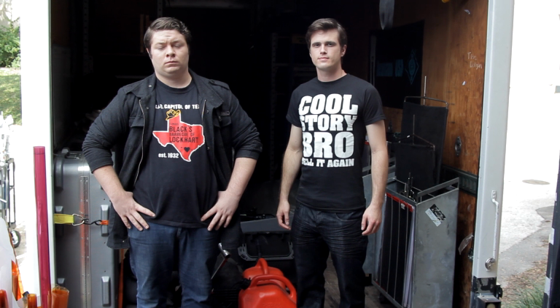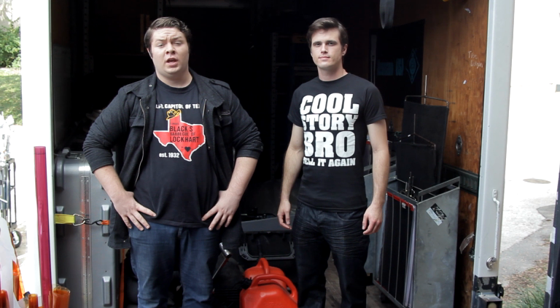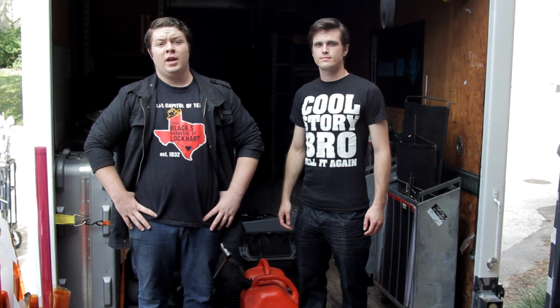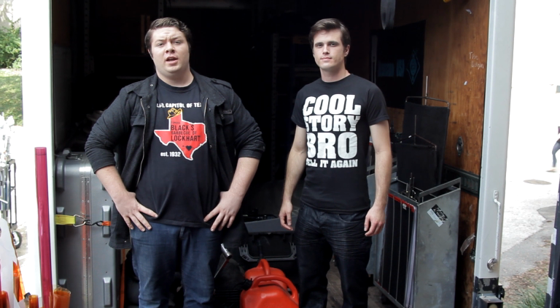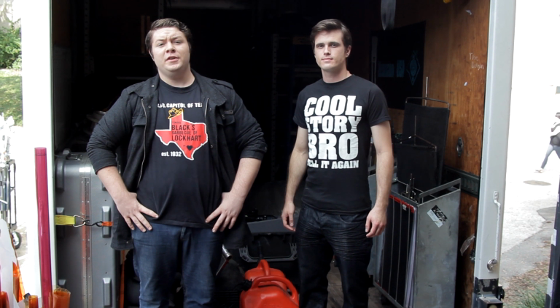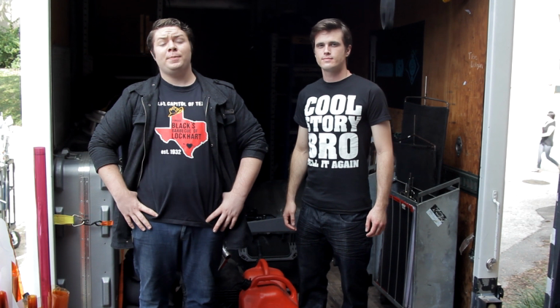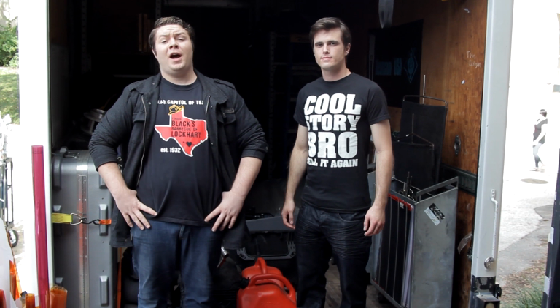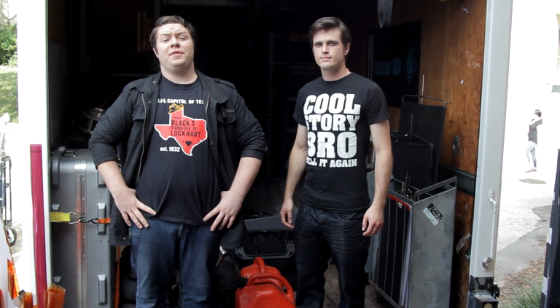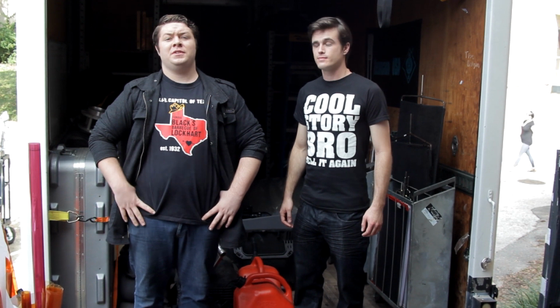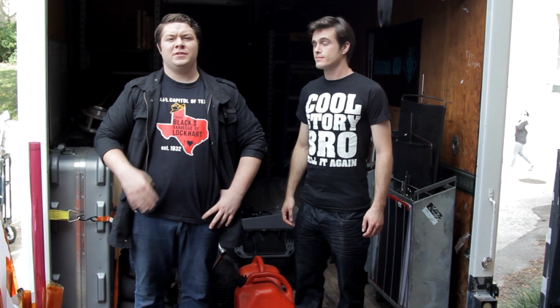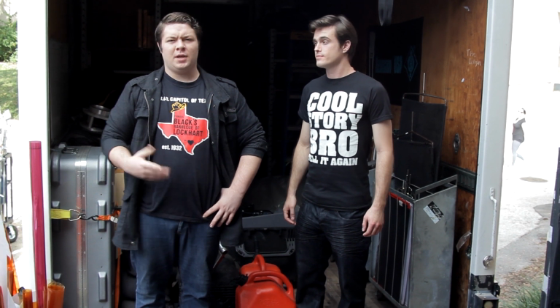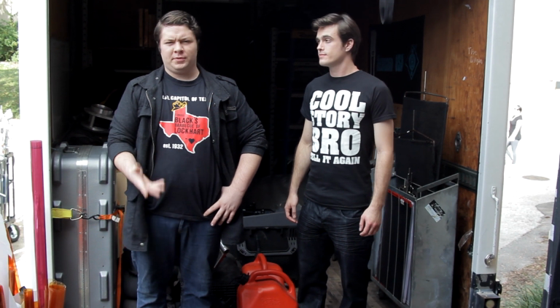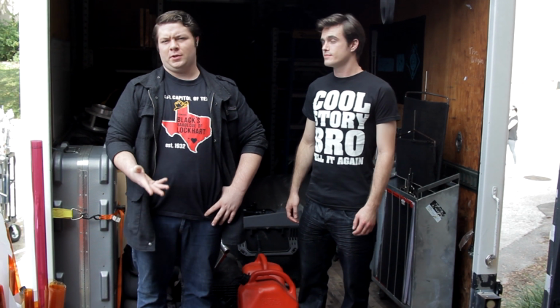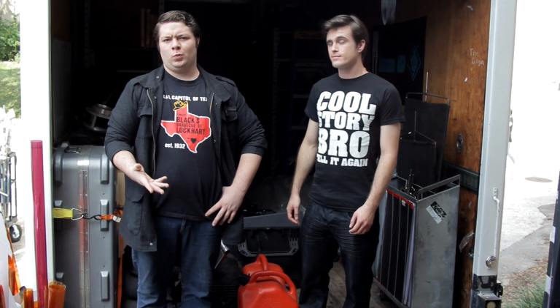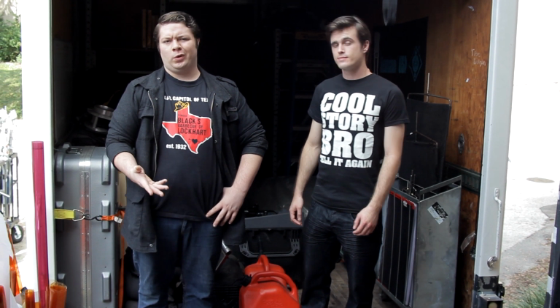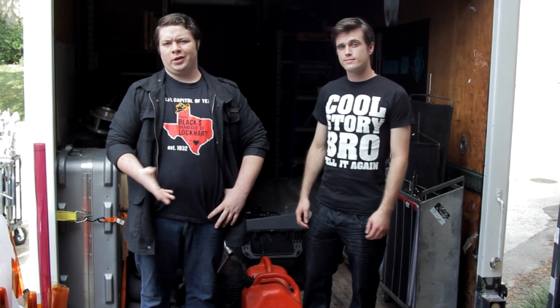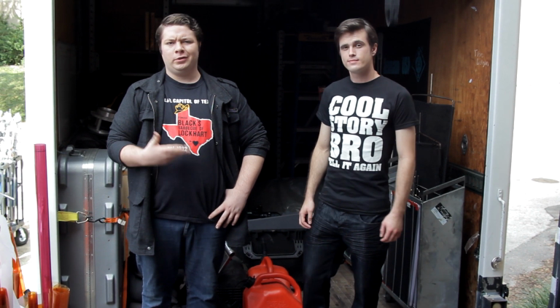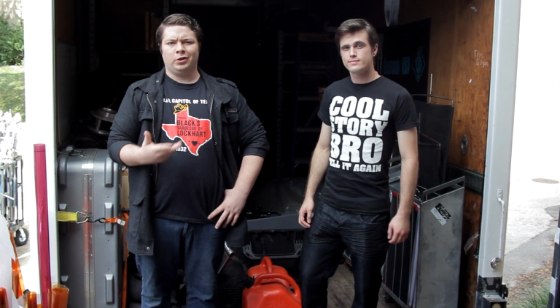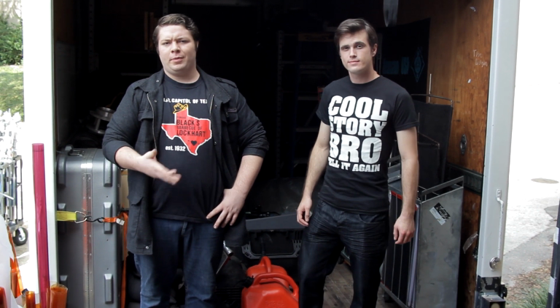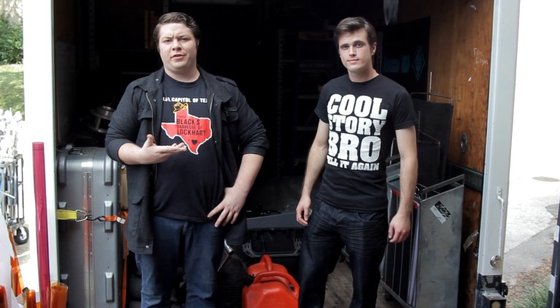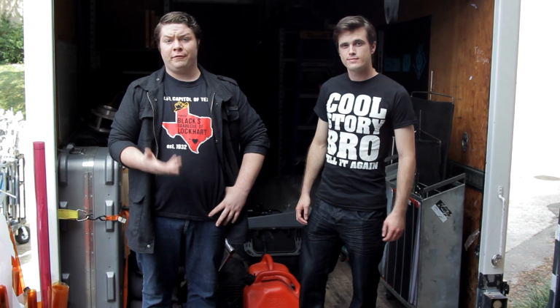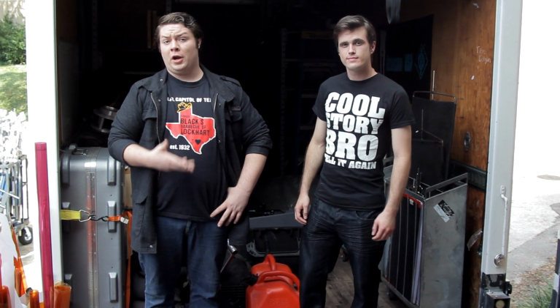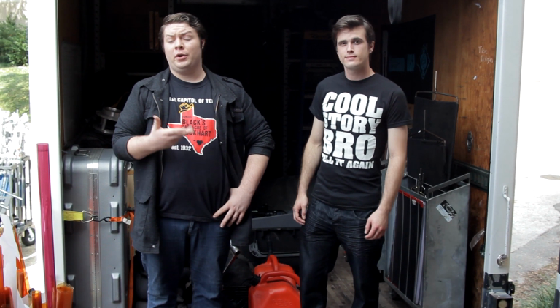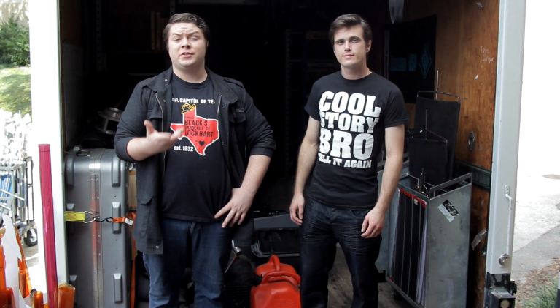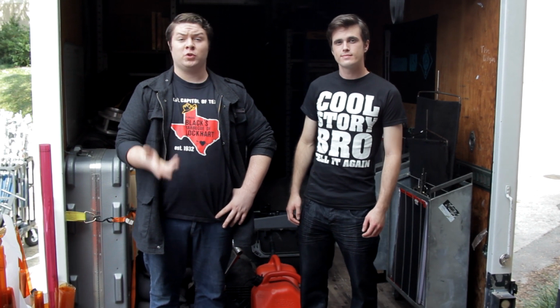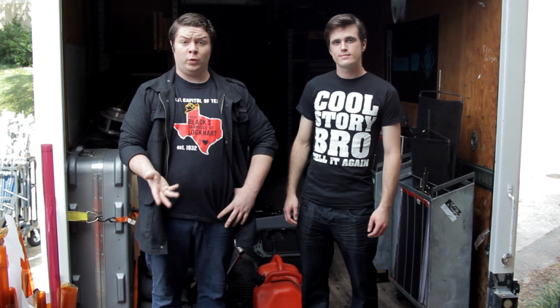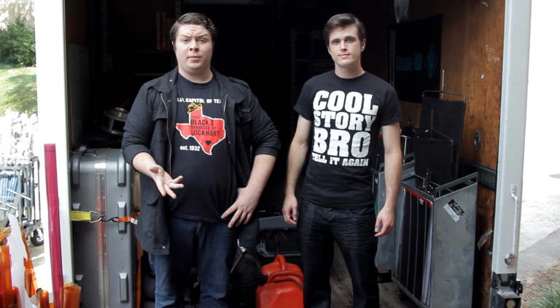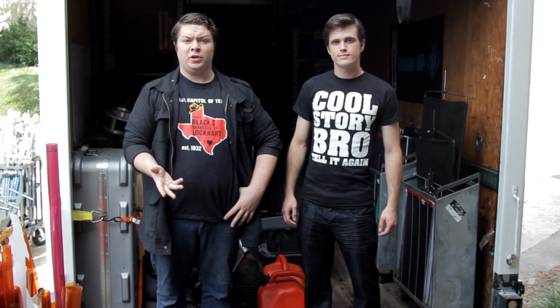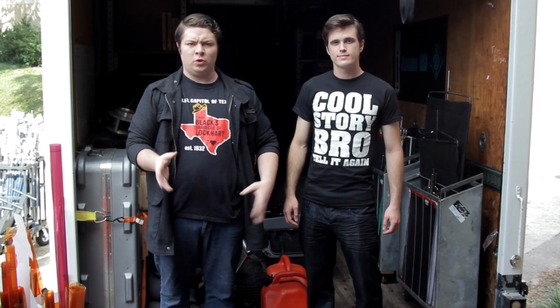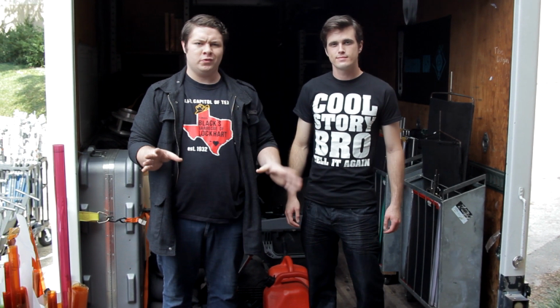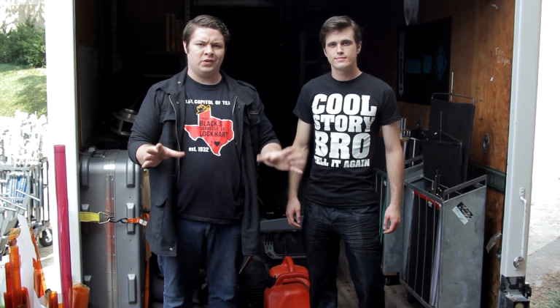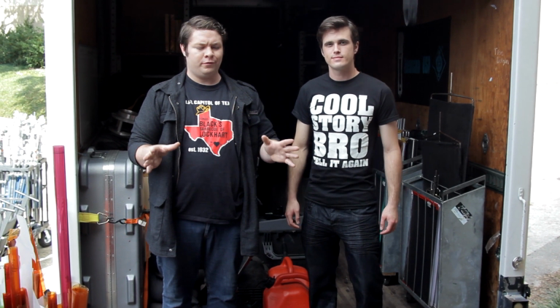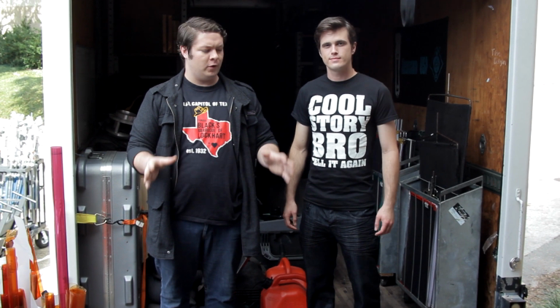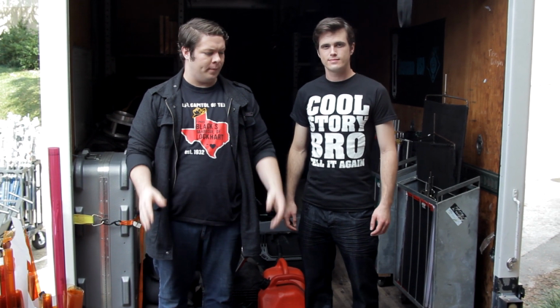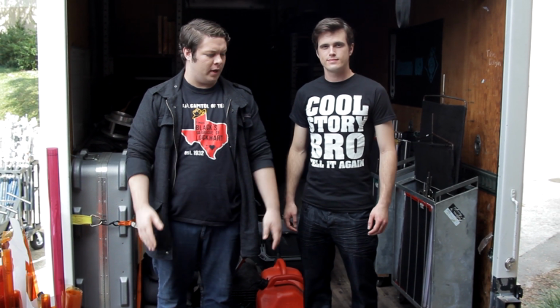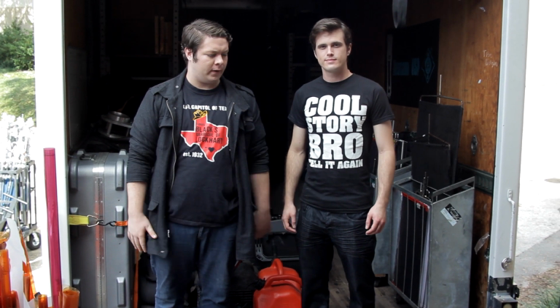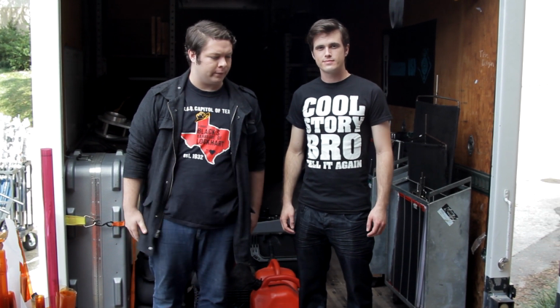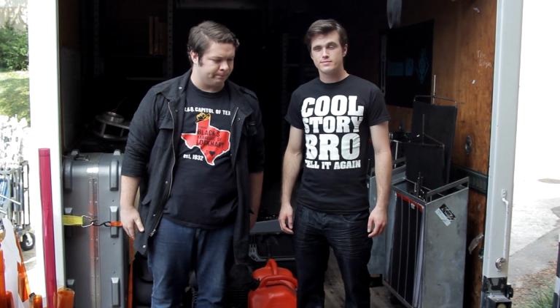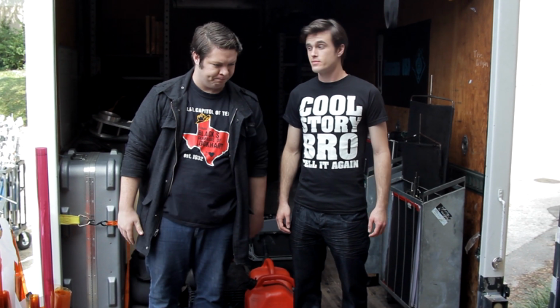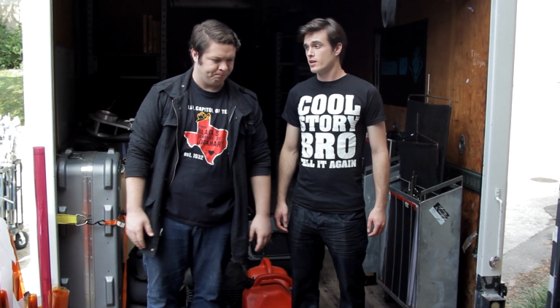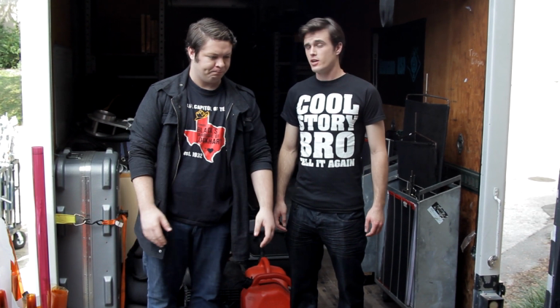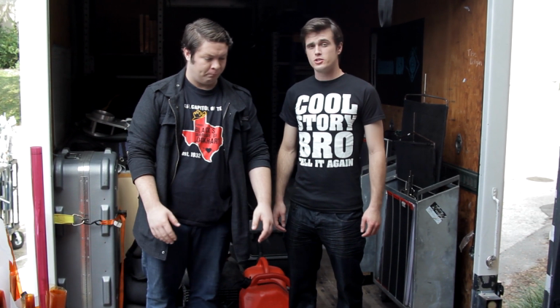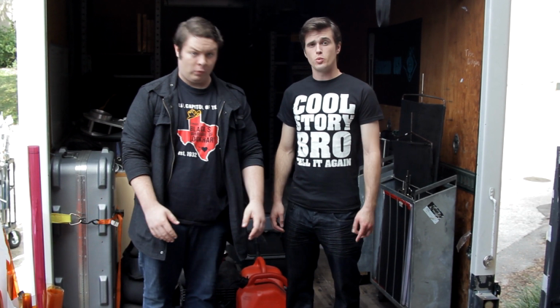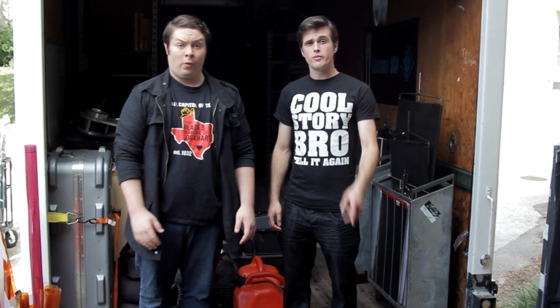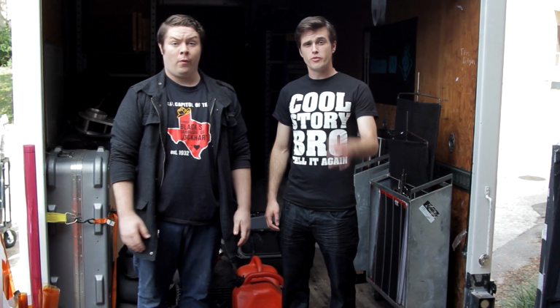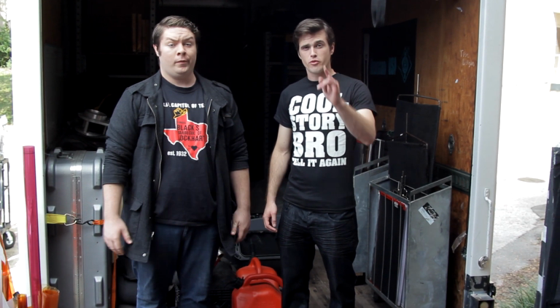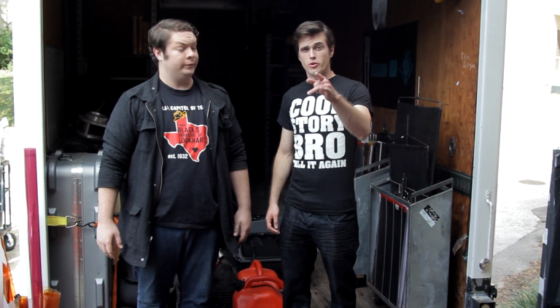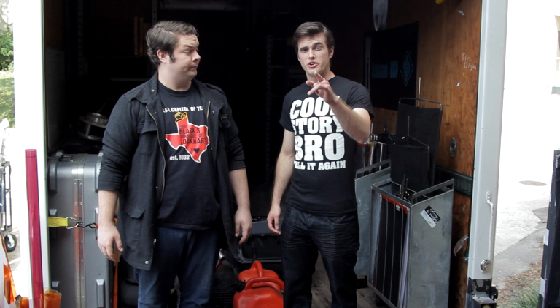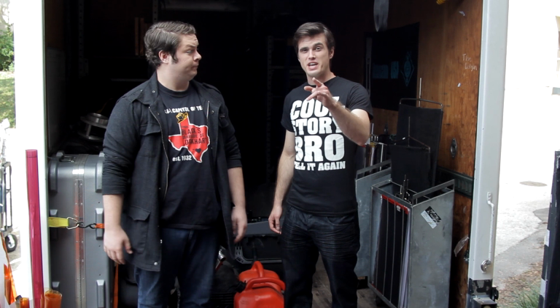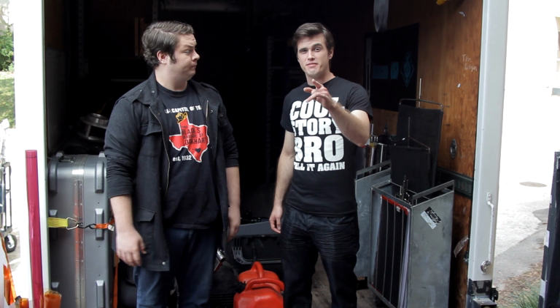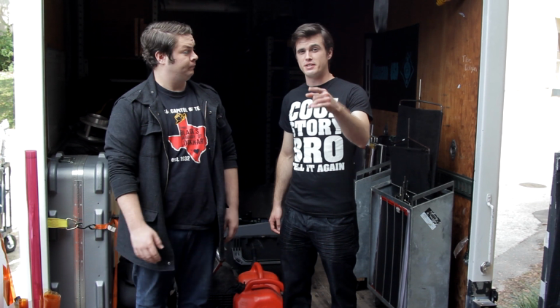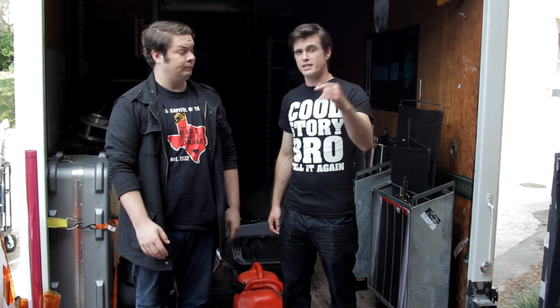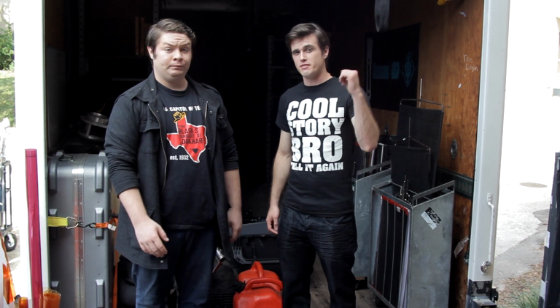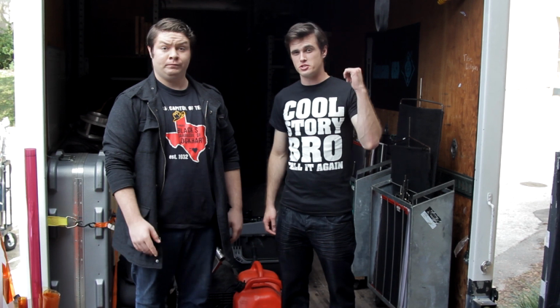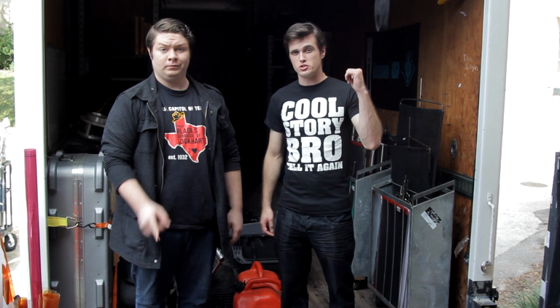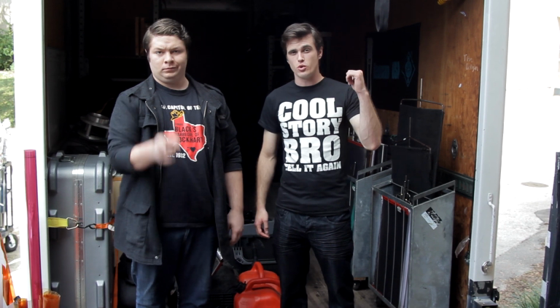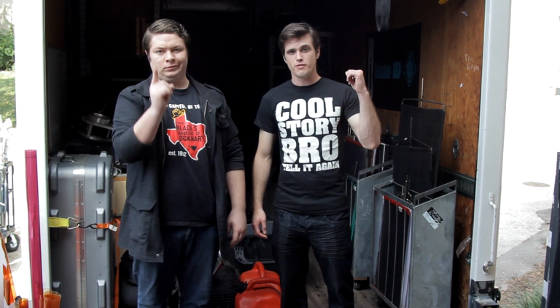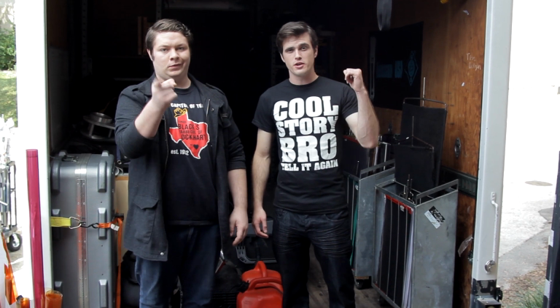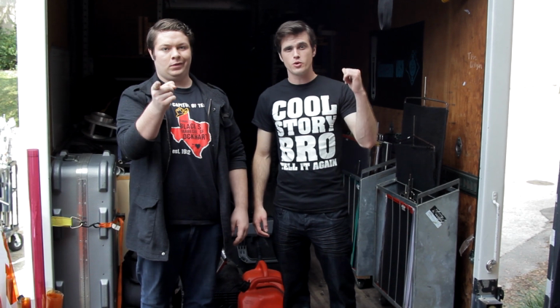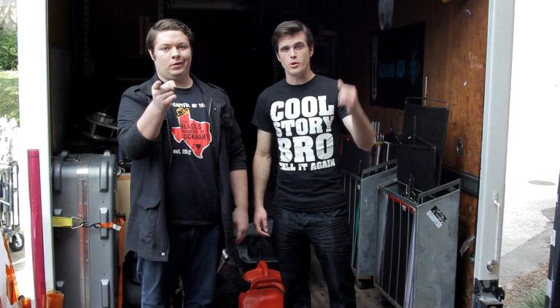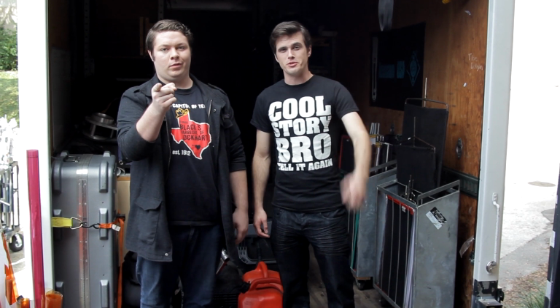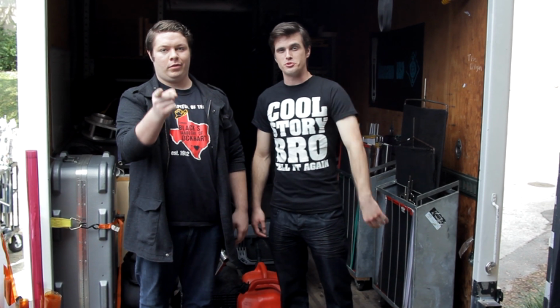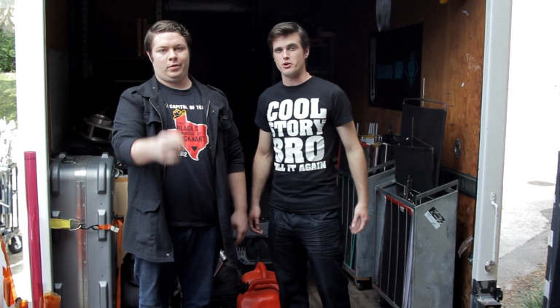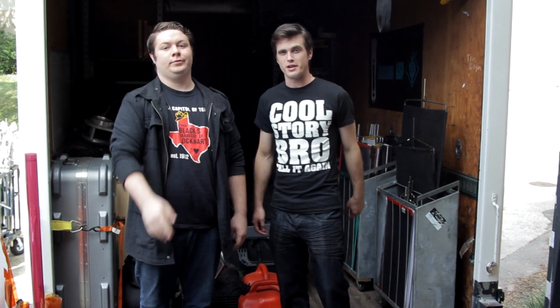In this behind-the-scenes episode, we're going to learn about the various equipment used in filmmaking. We've recruited Devin to give us a tour of the equipment truck.